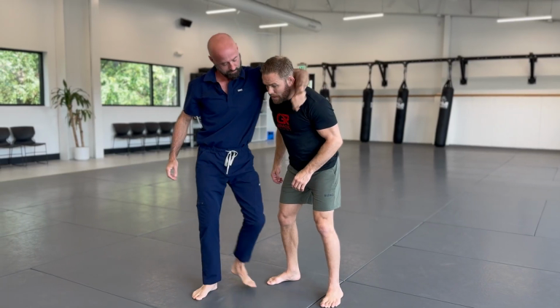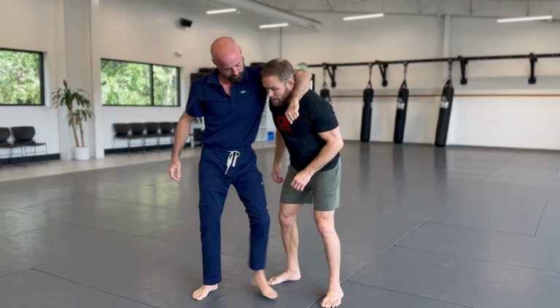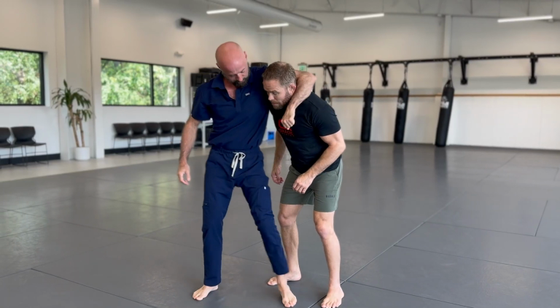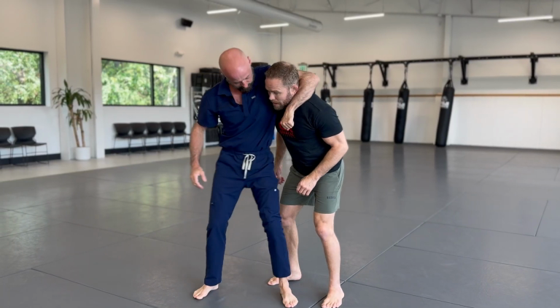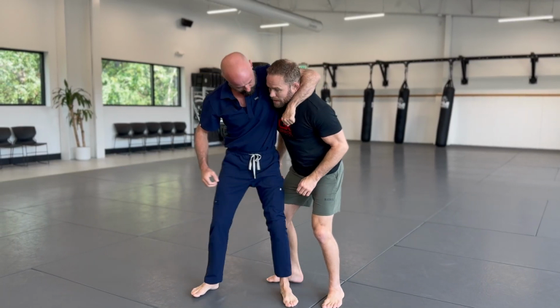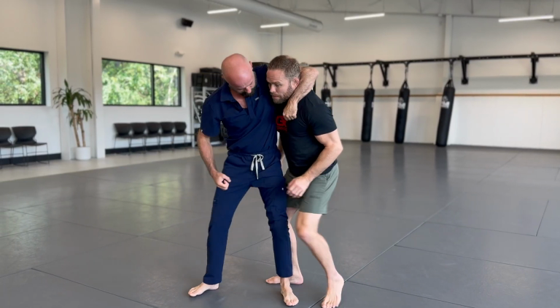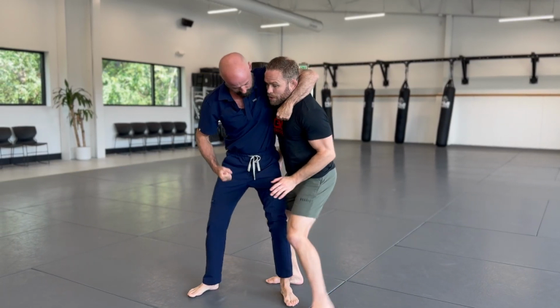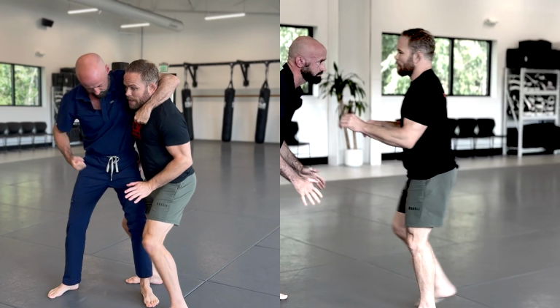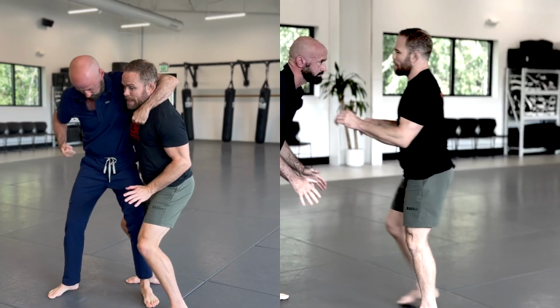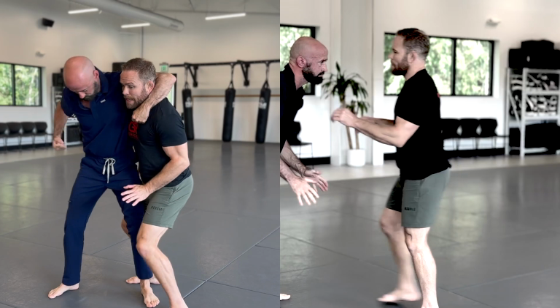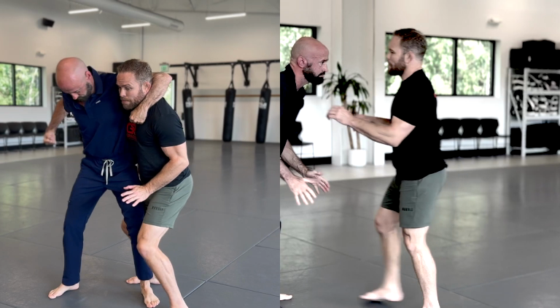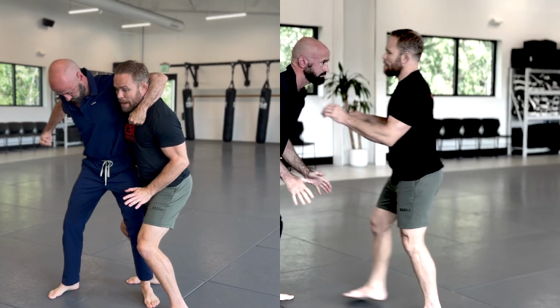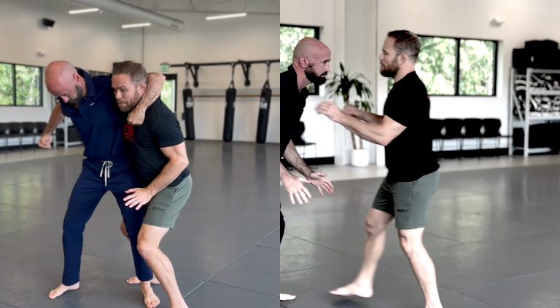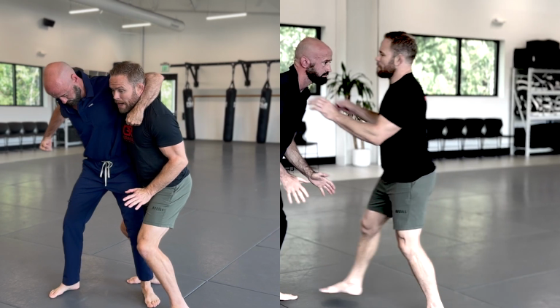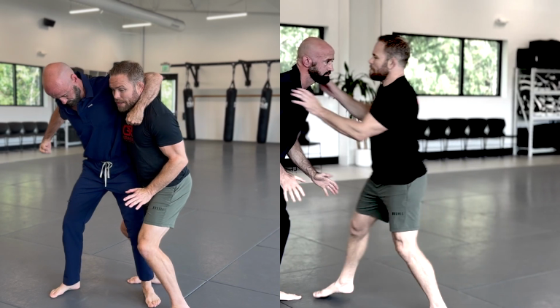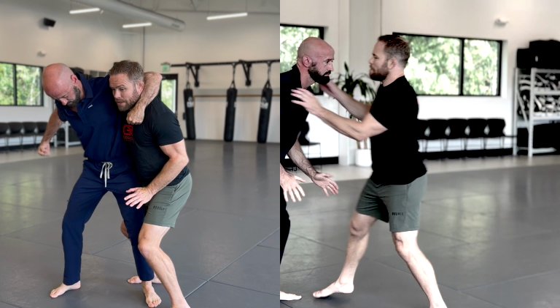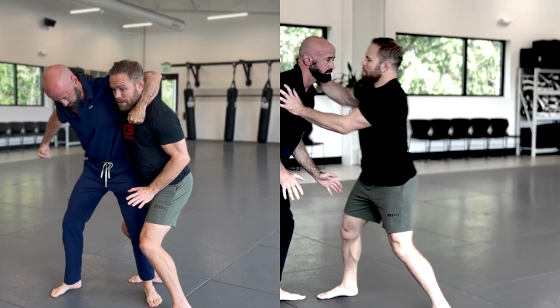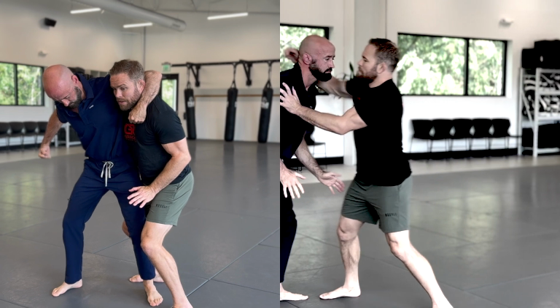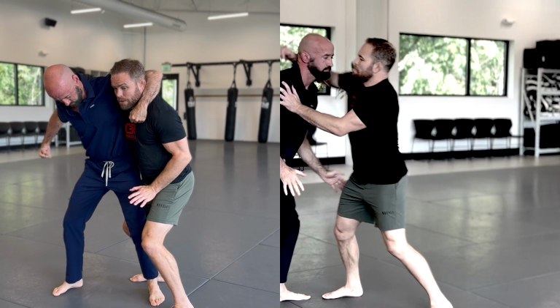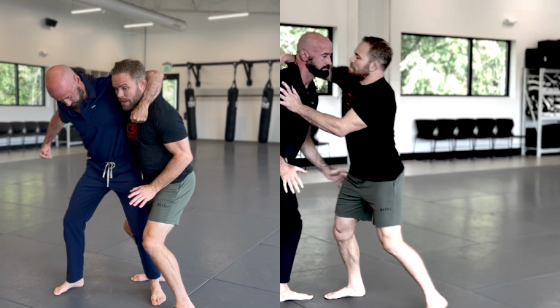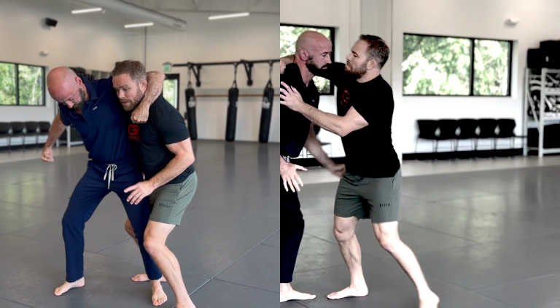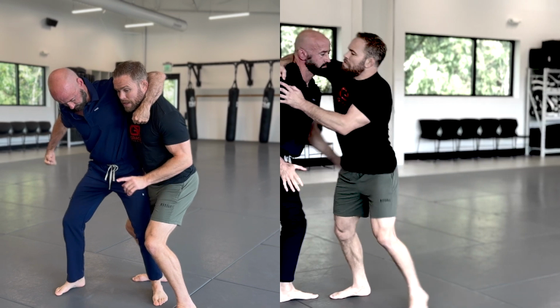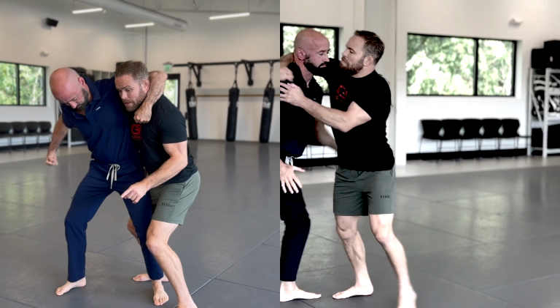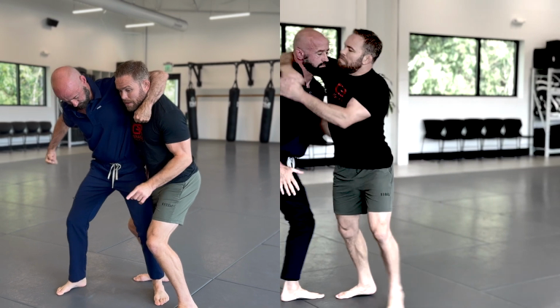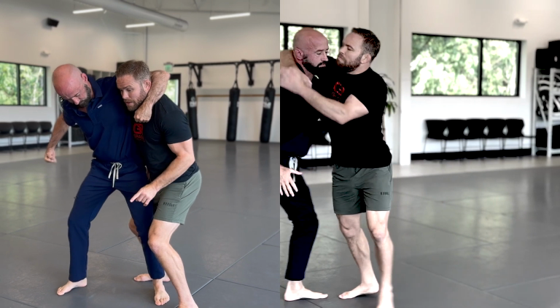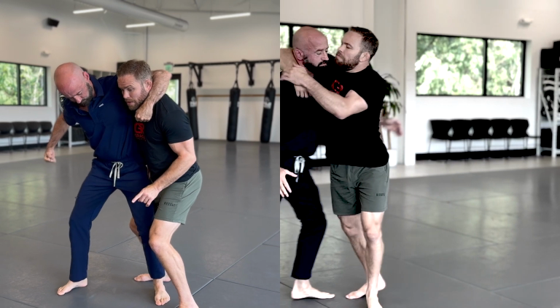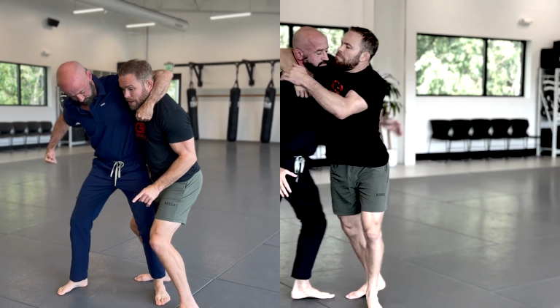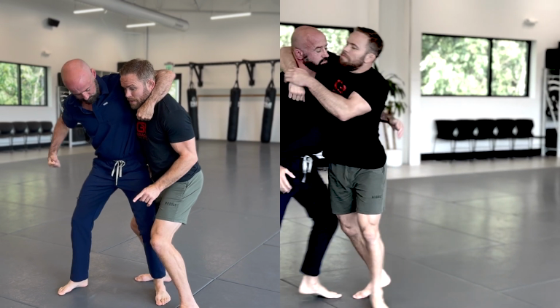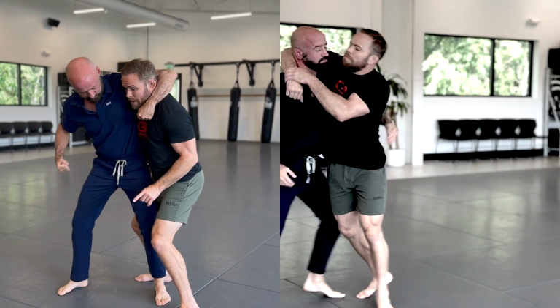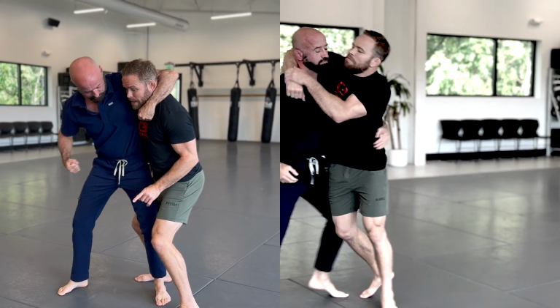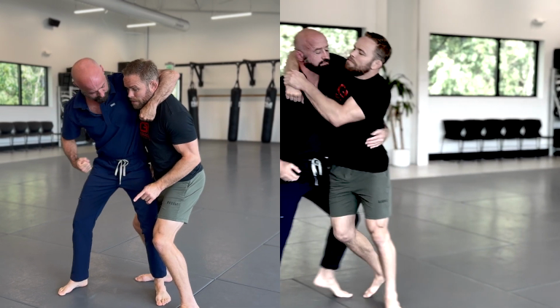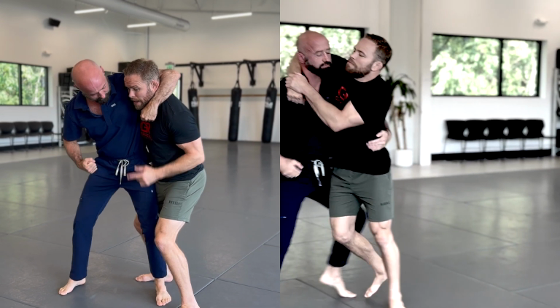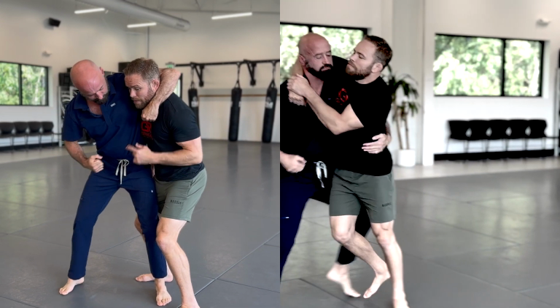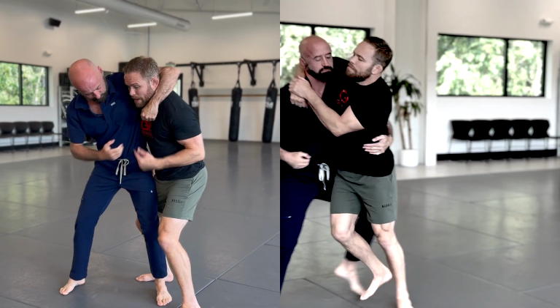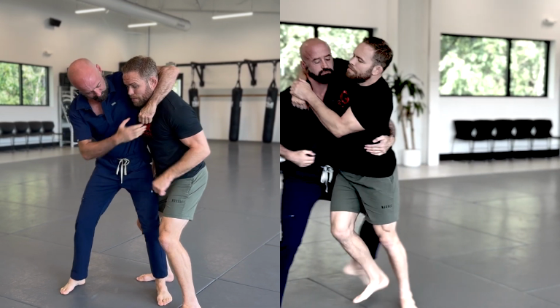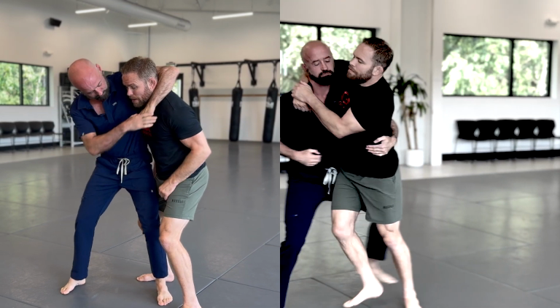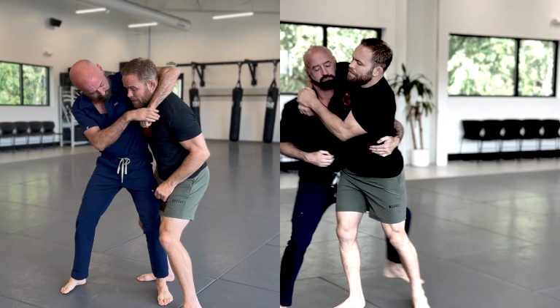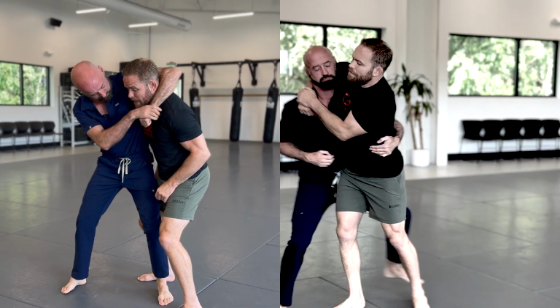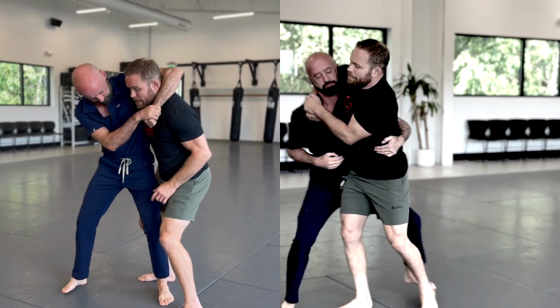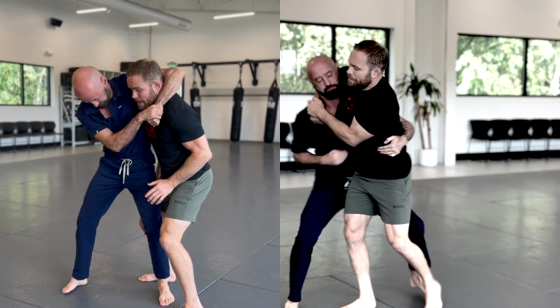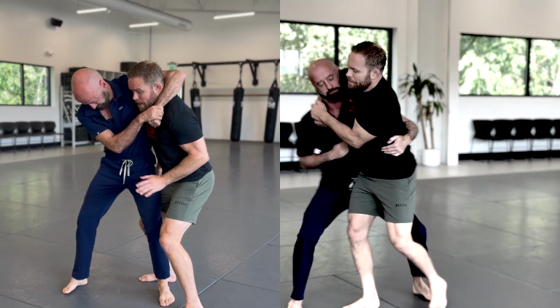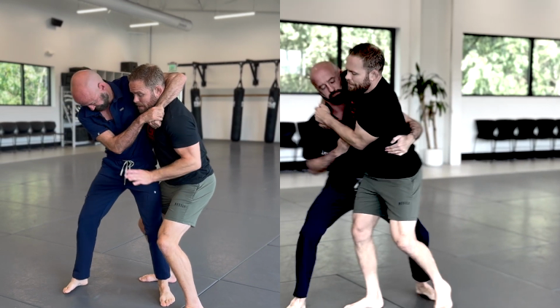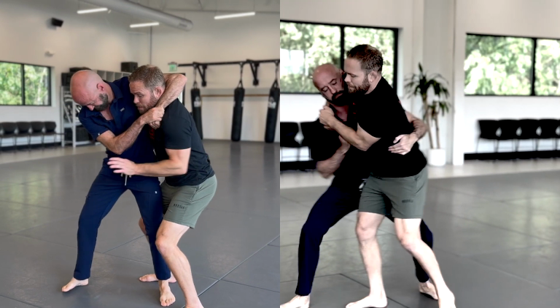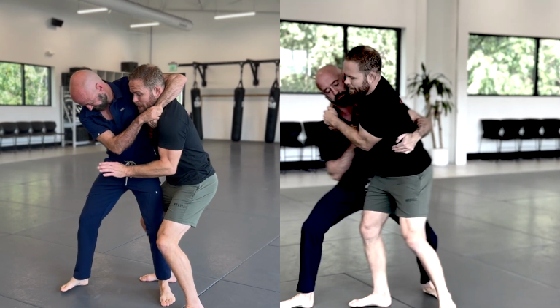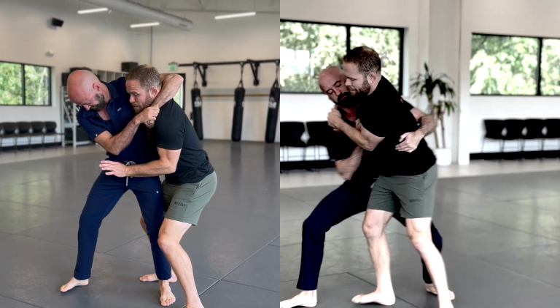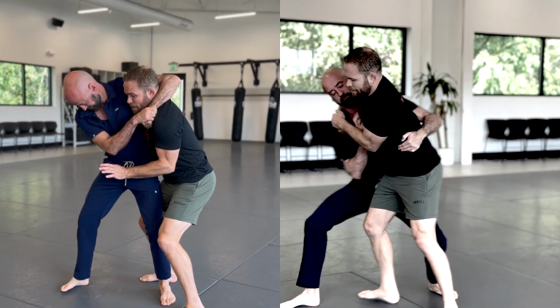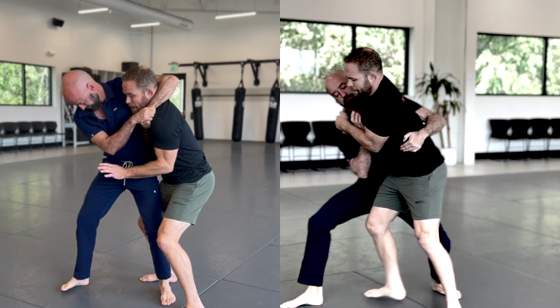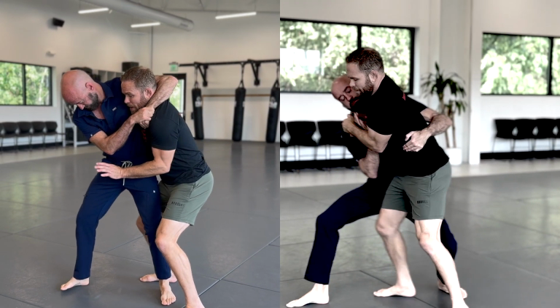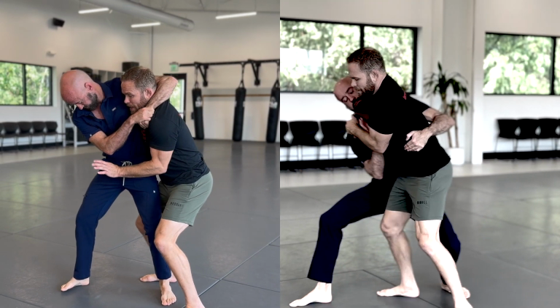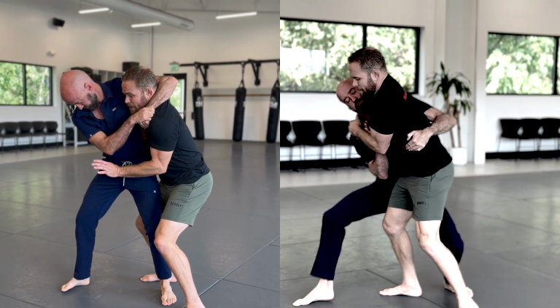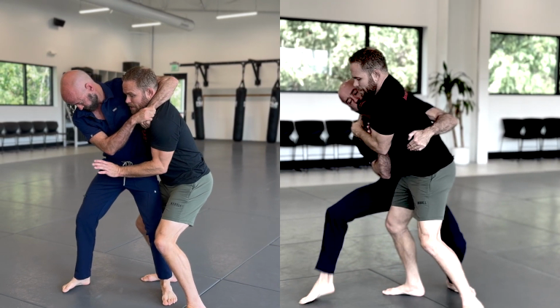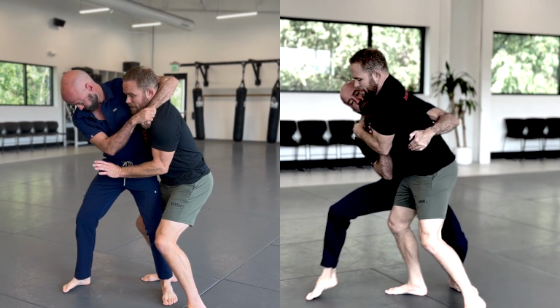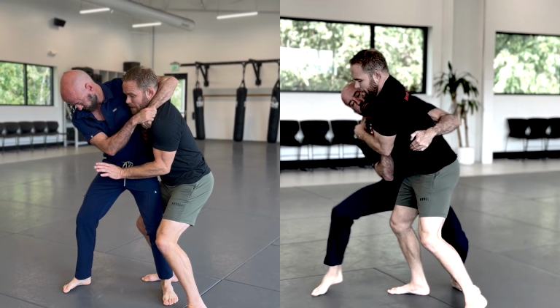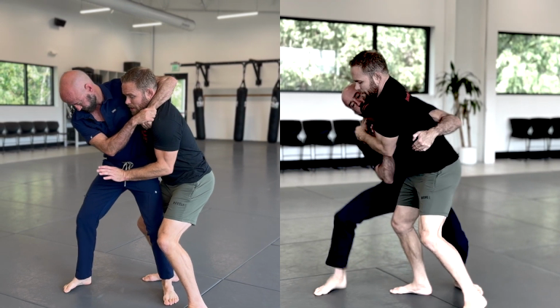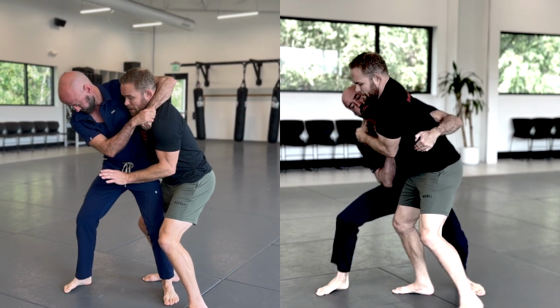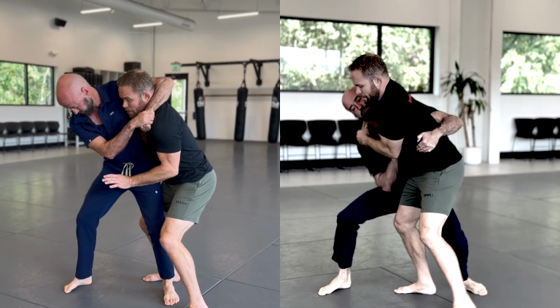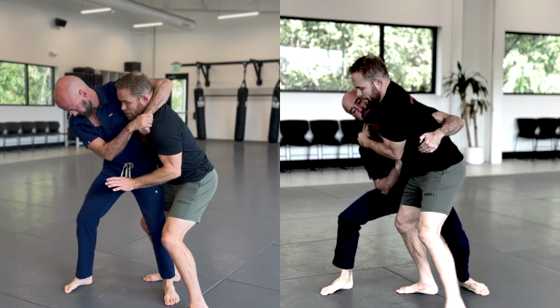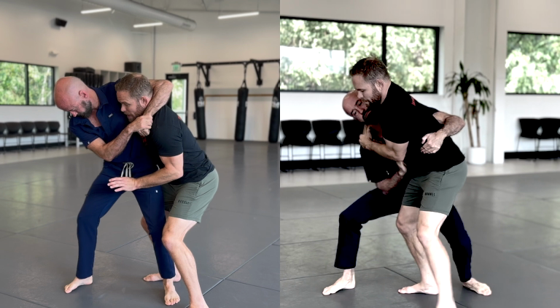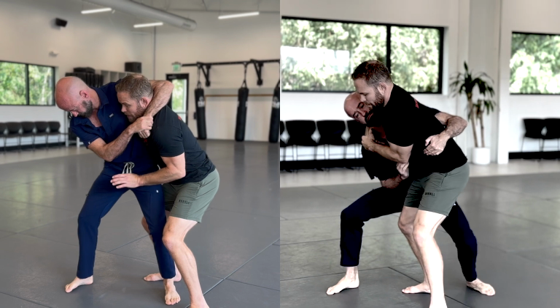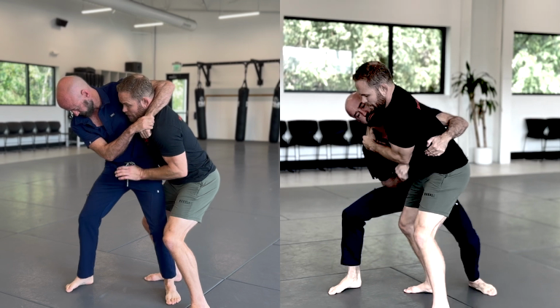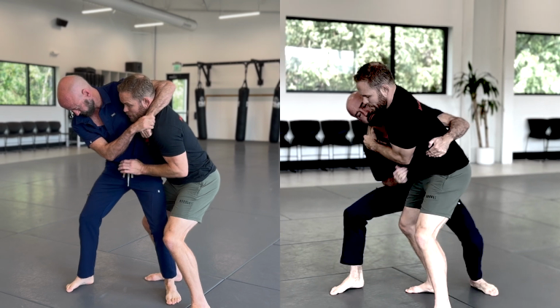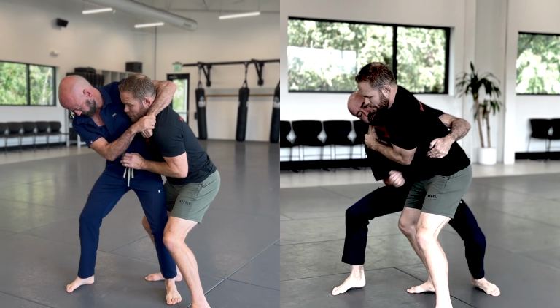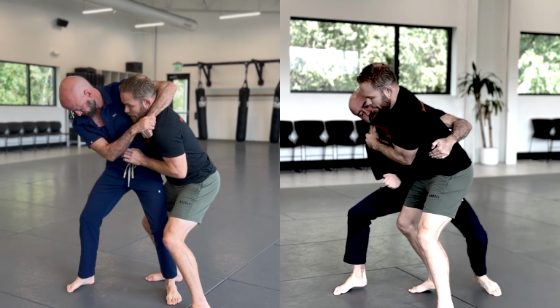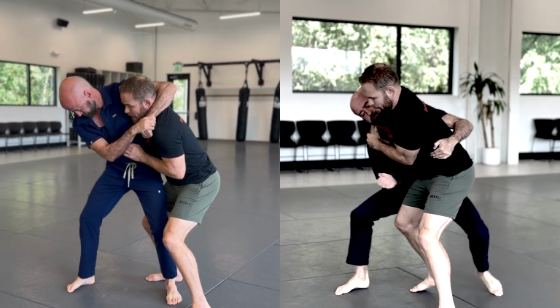Right, I'm trying to keep my posture so I don't get slung to the ground — grab, grab, grab your hands. I'm keeping my posture. You let go to strike.